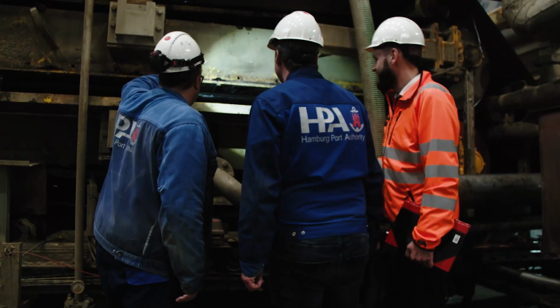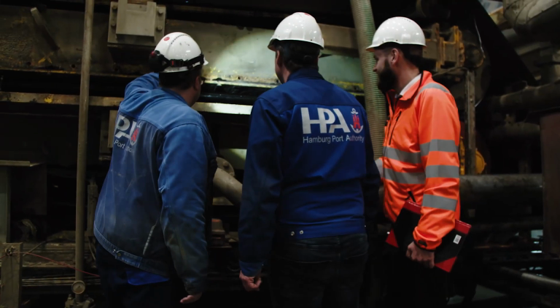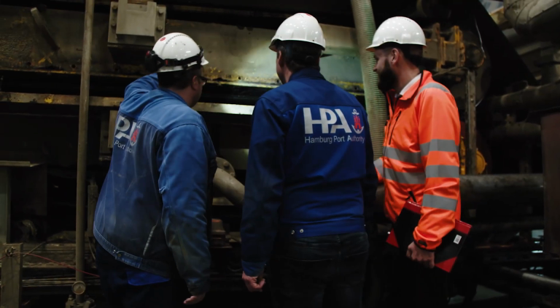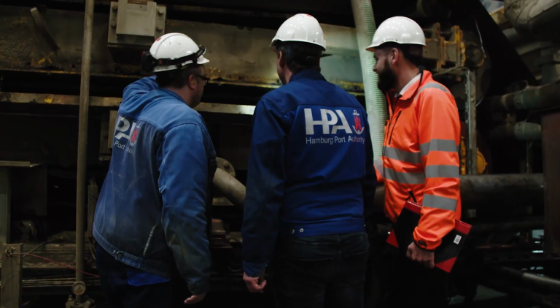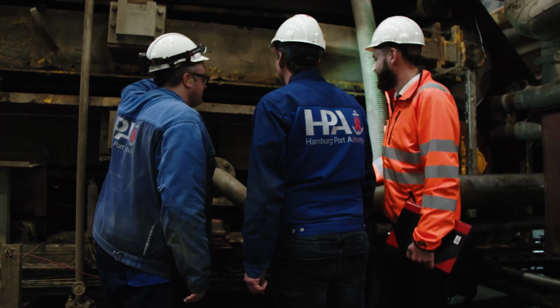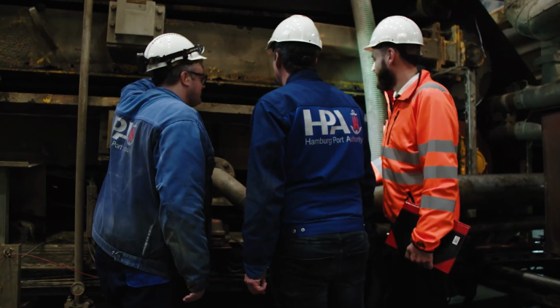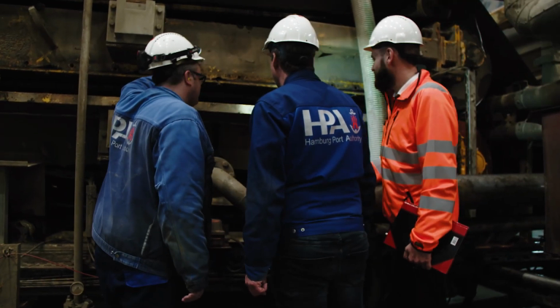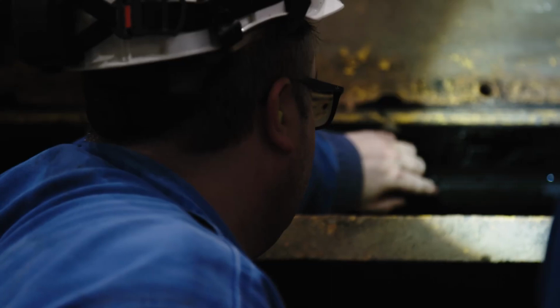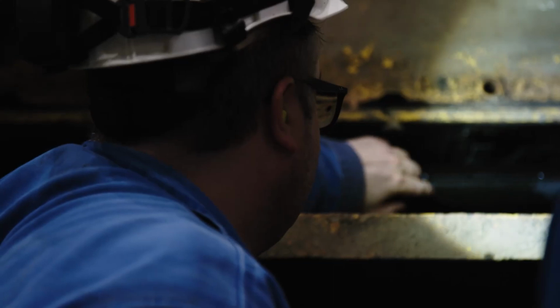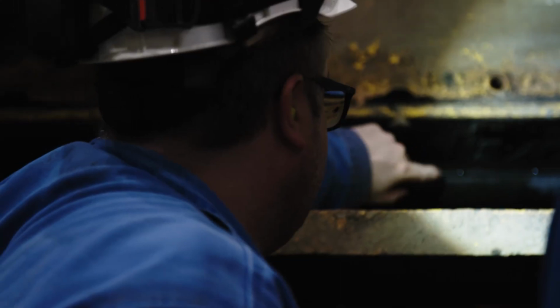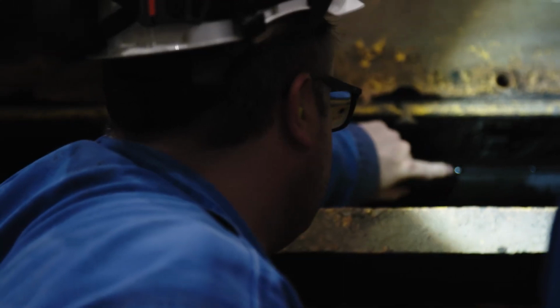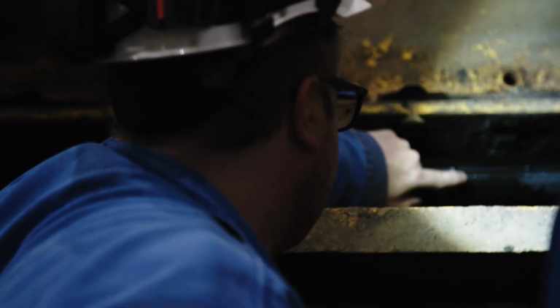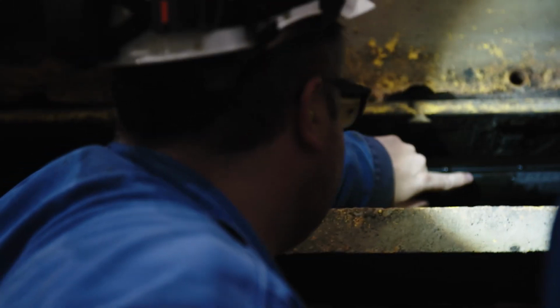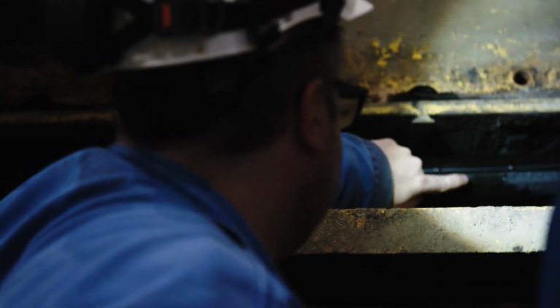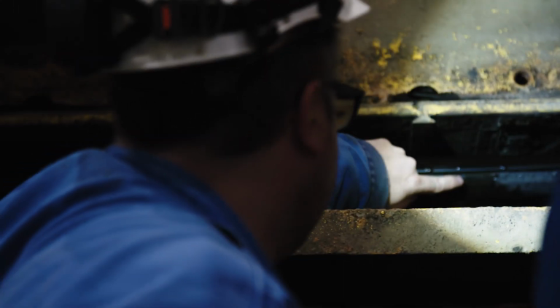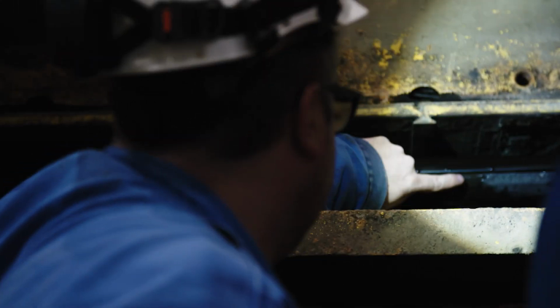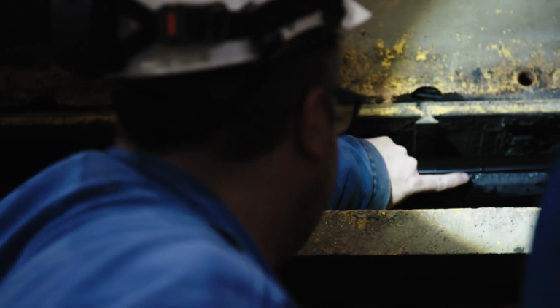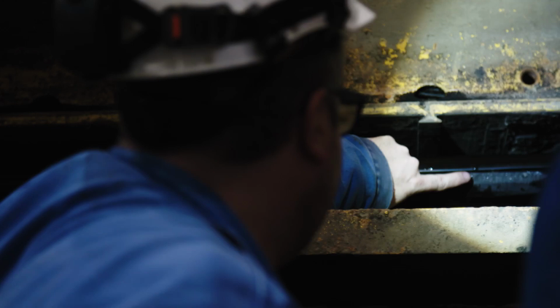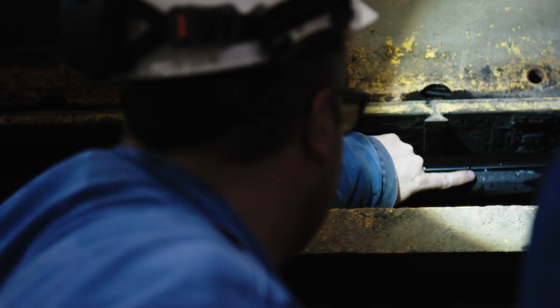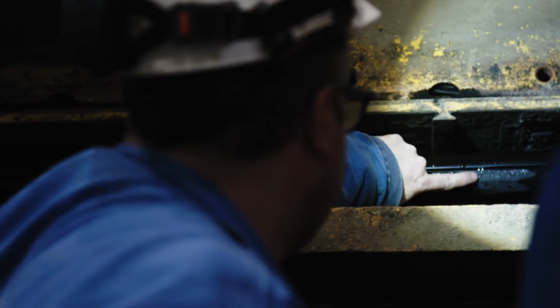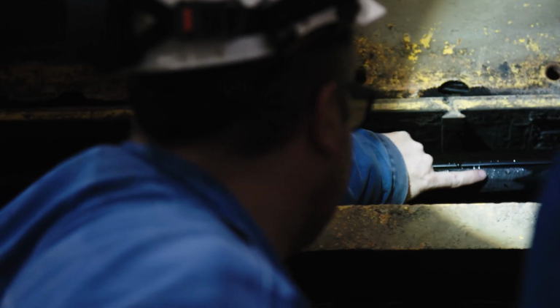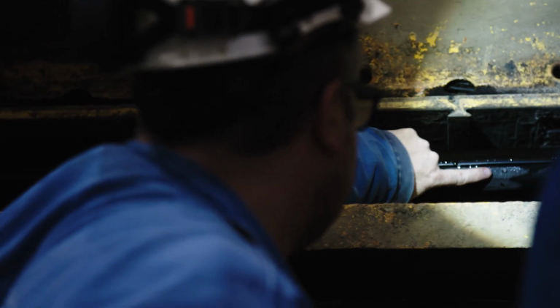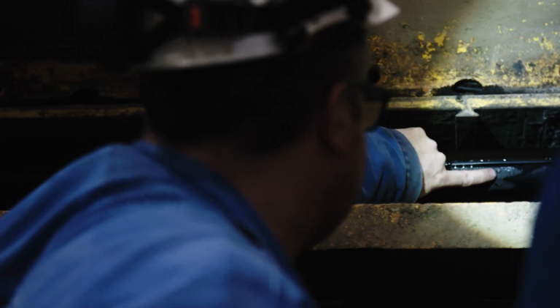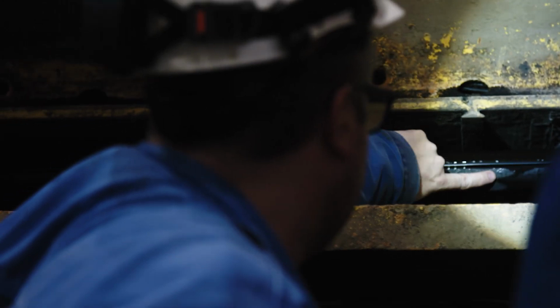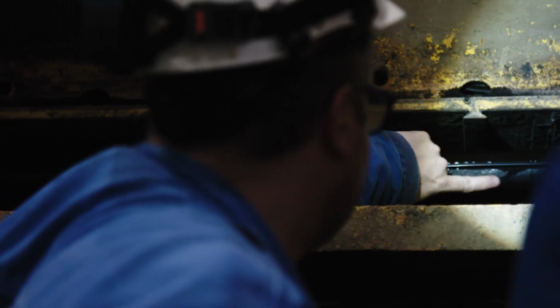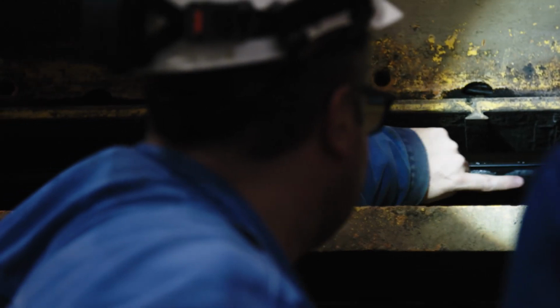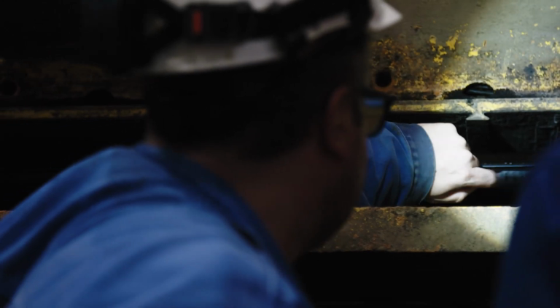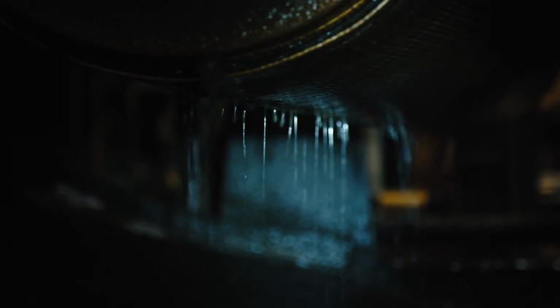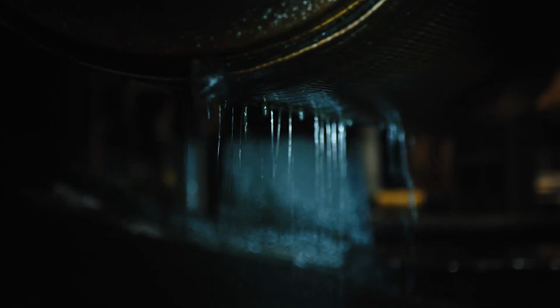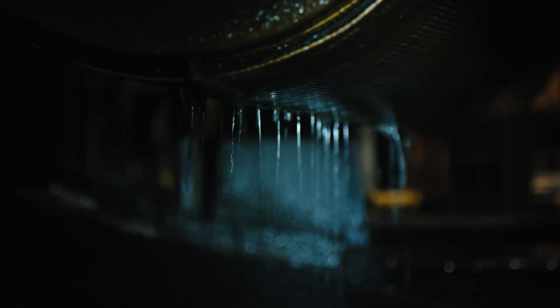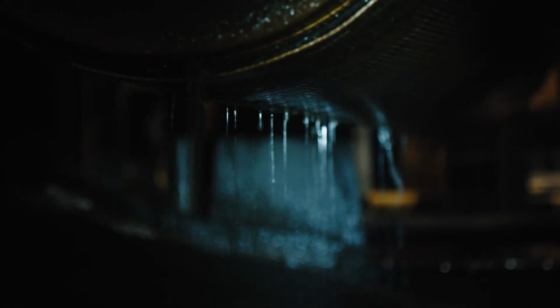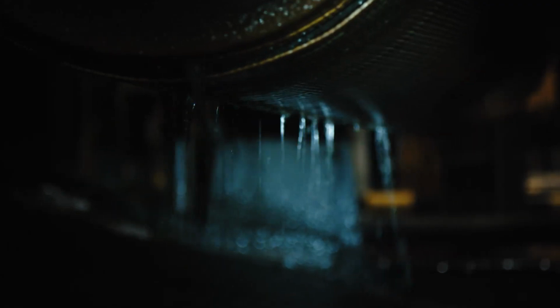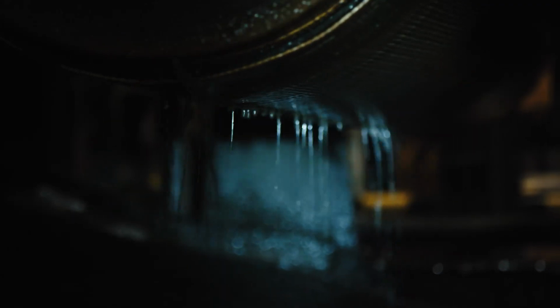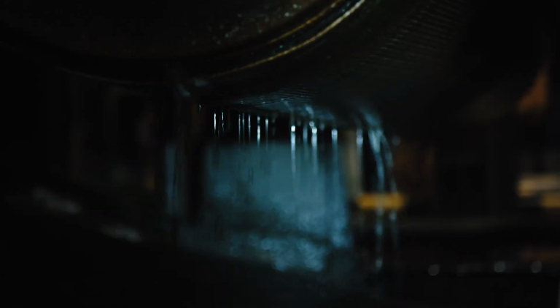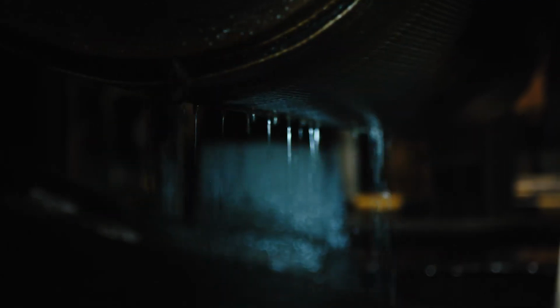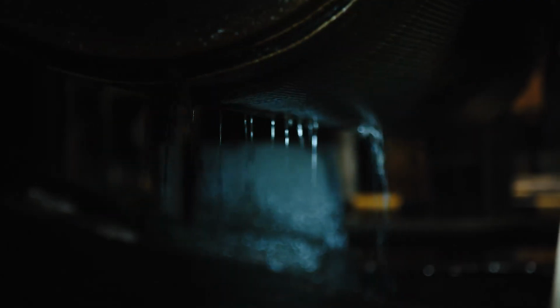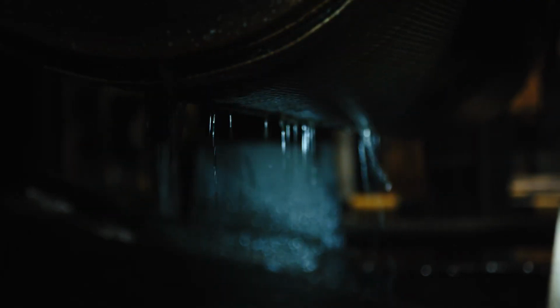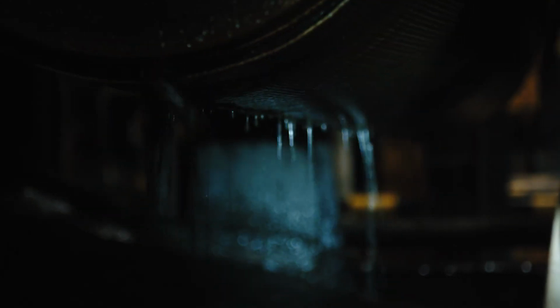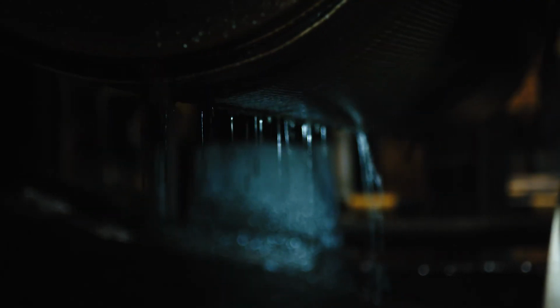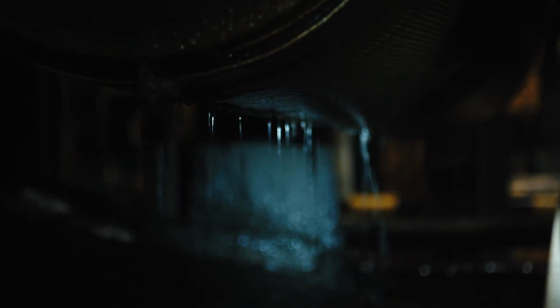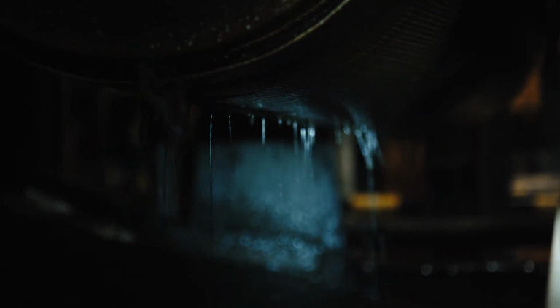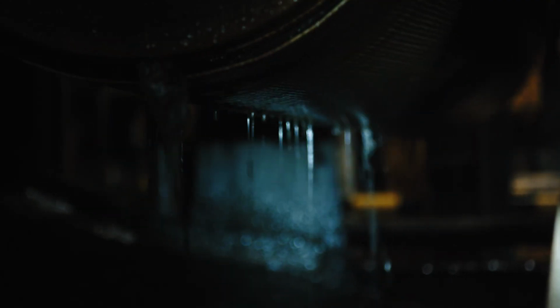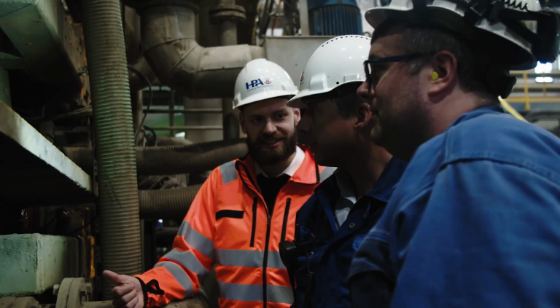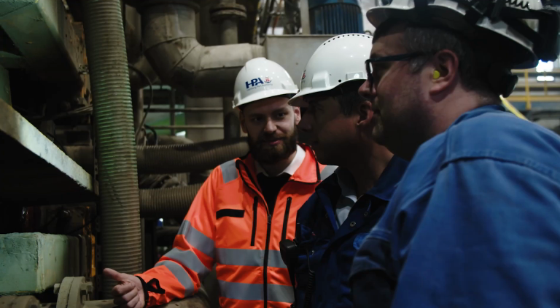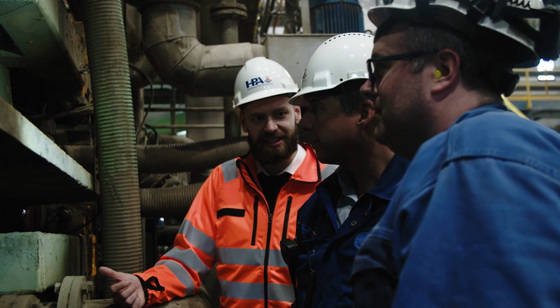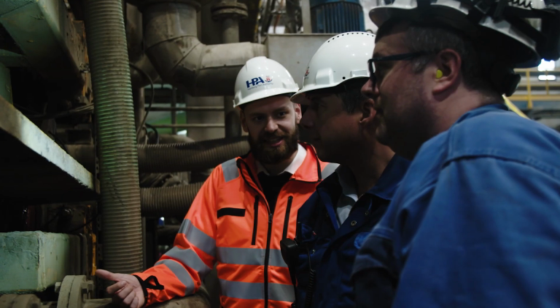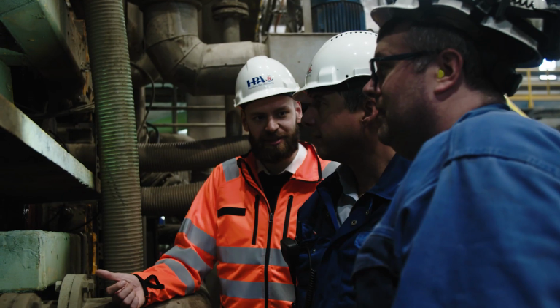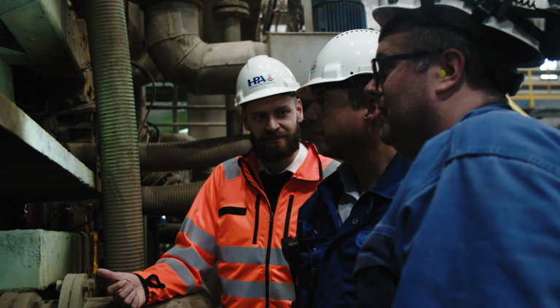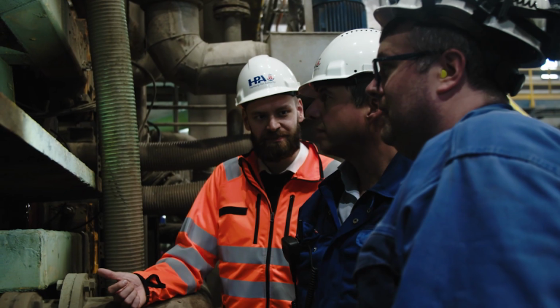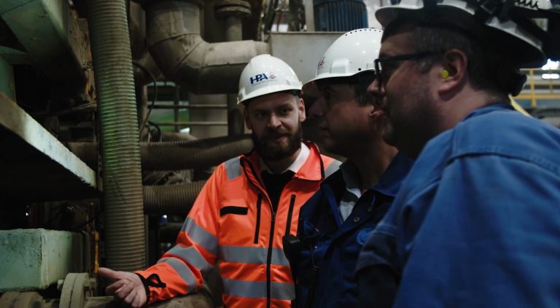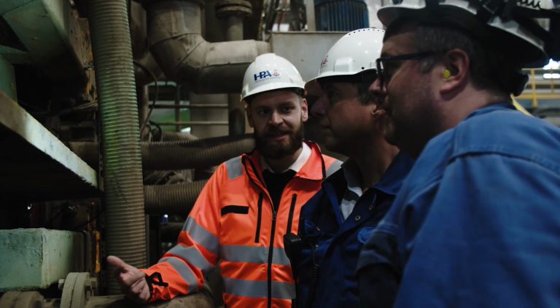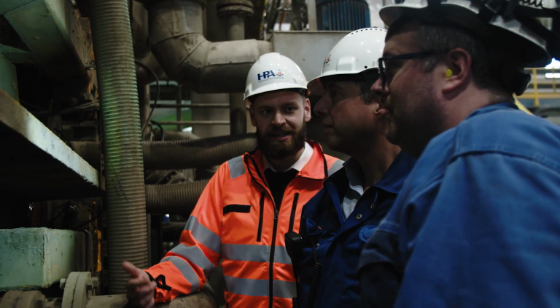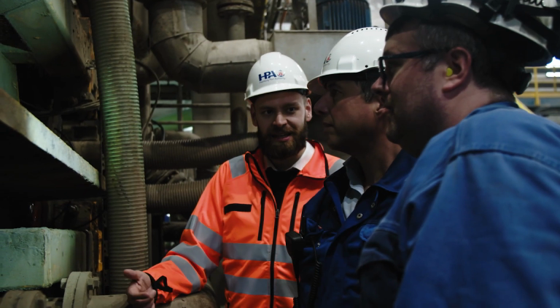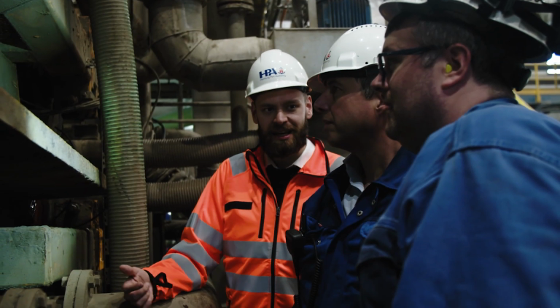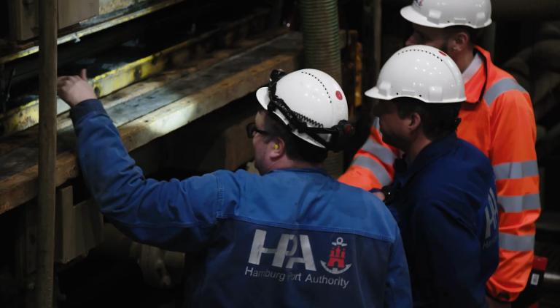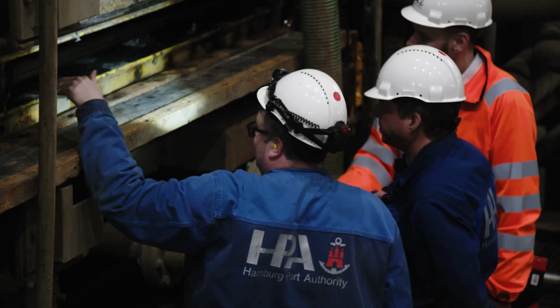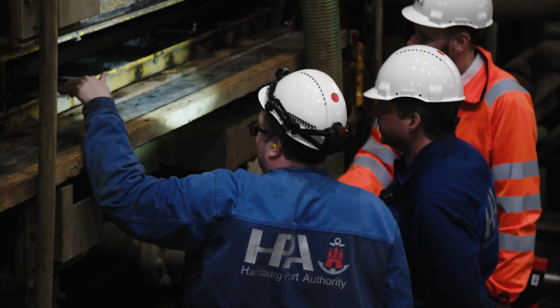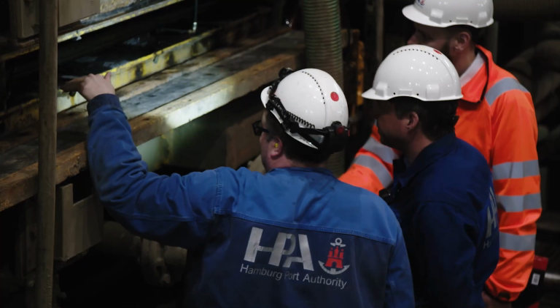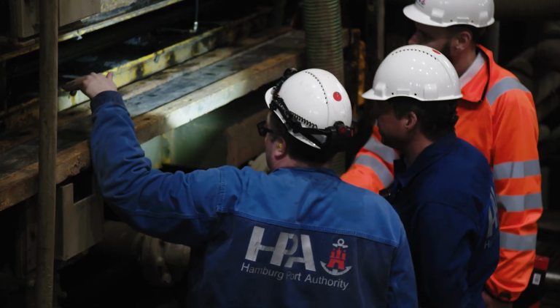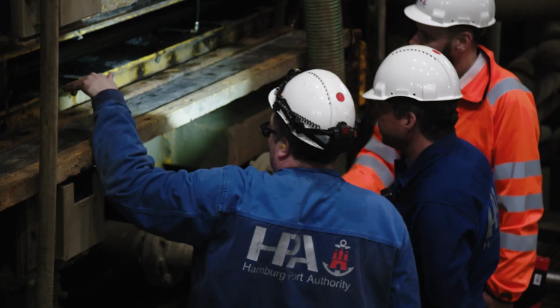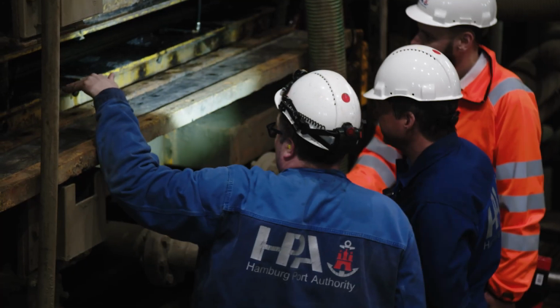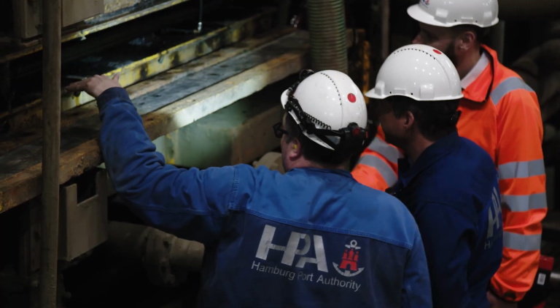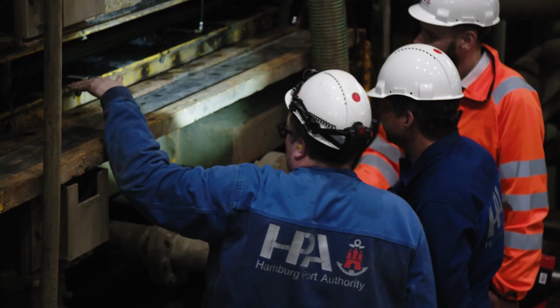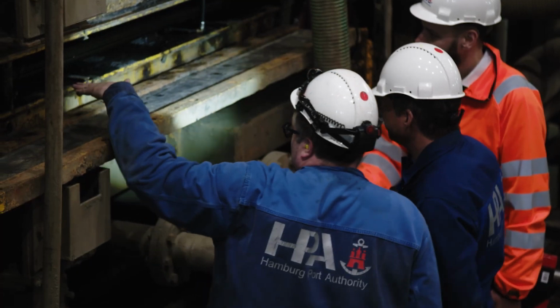Karsten Lehmann and his team work in shifts. Expert knowledge is required to keep the quality of the METHA material at the highest level.